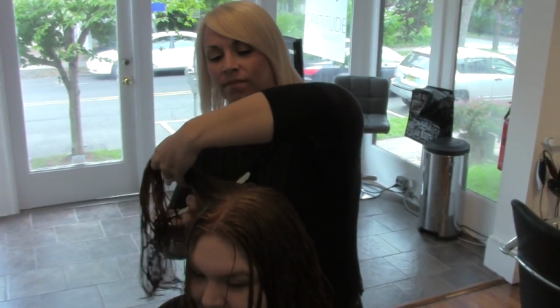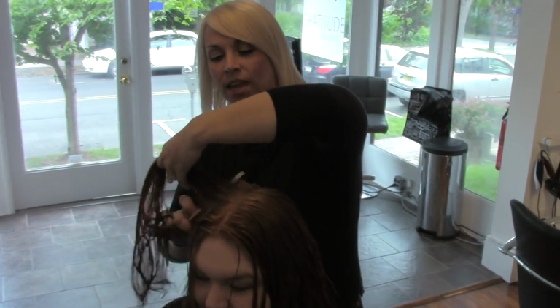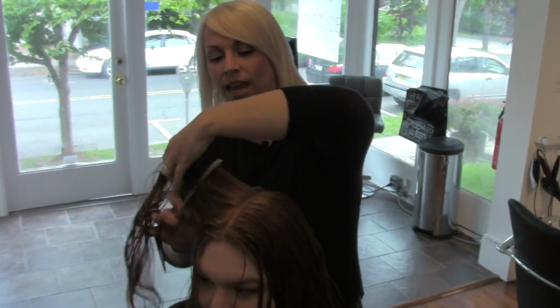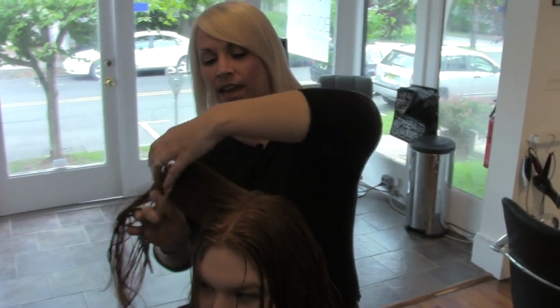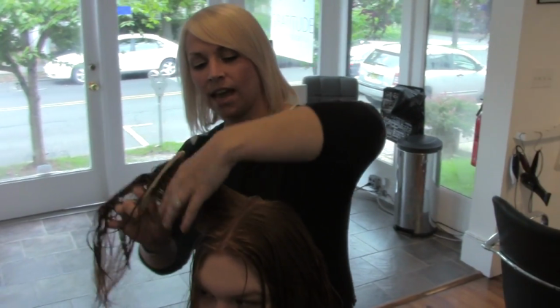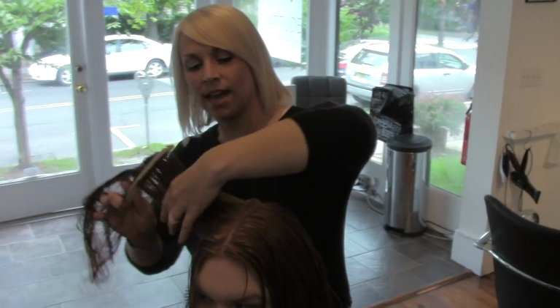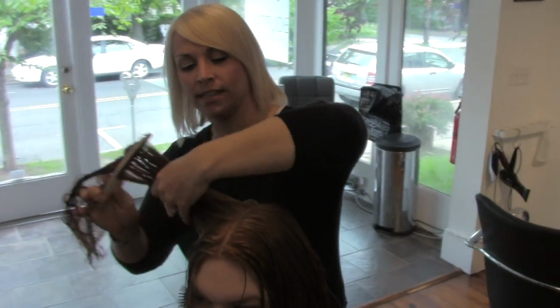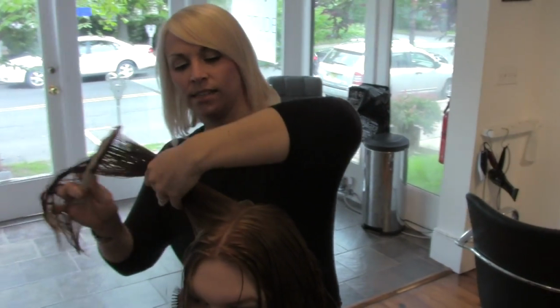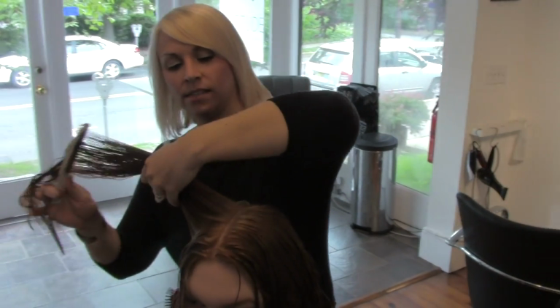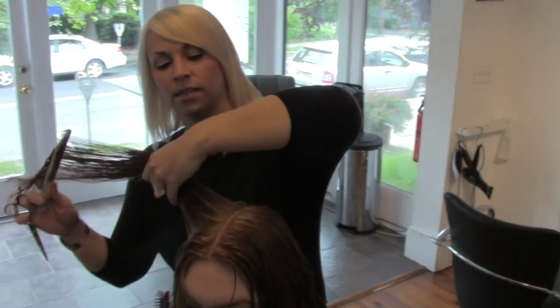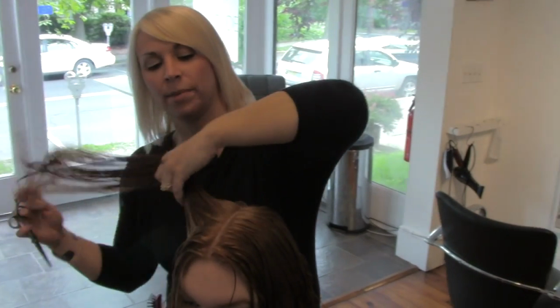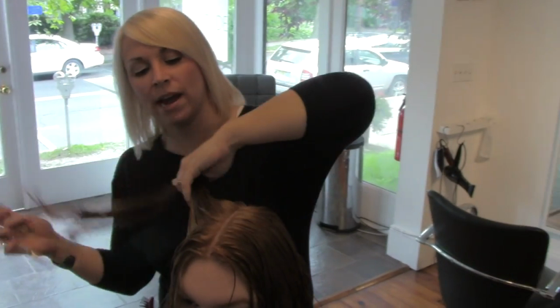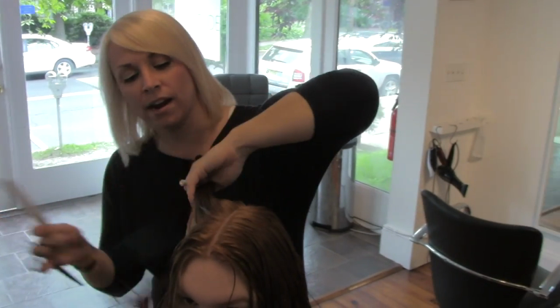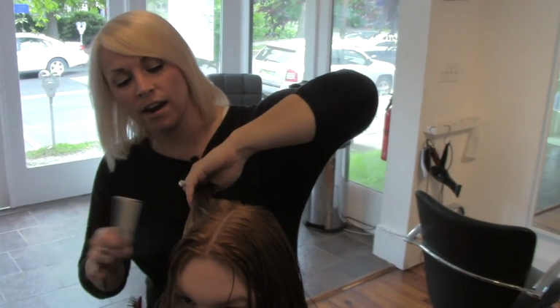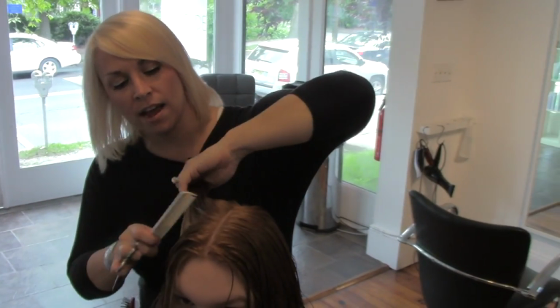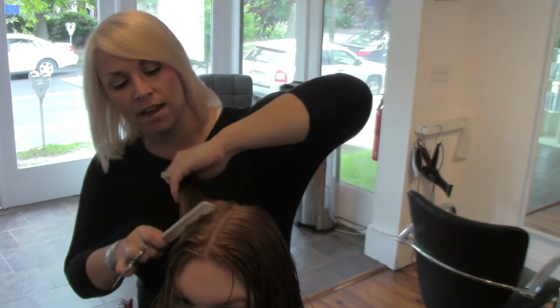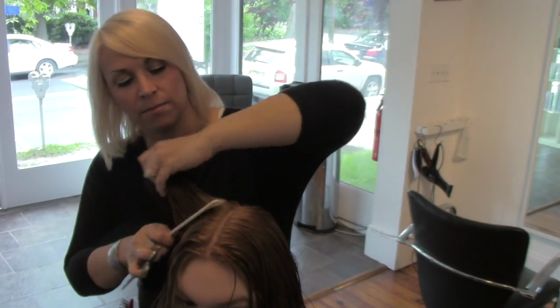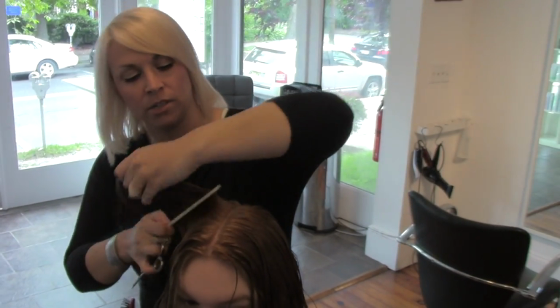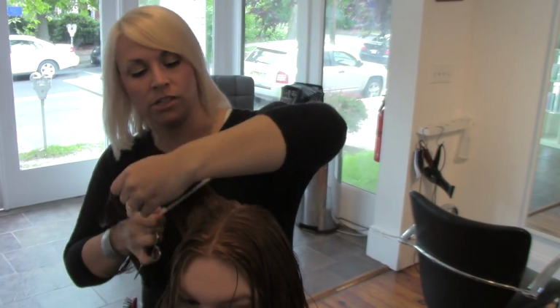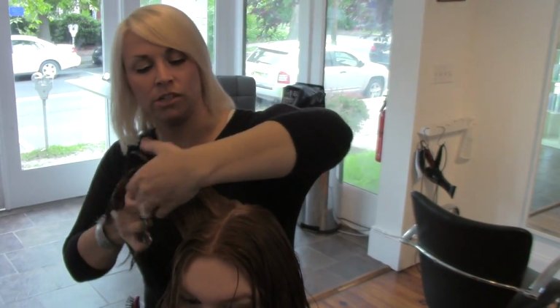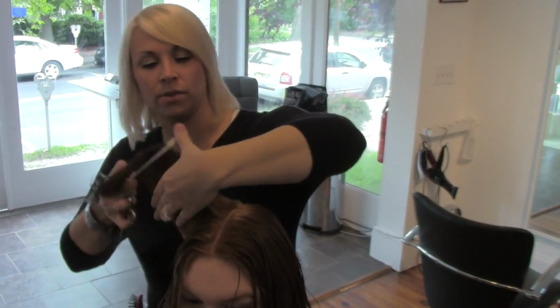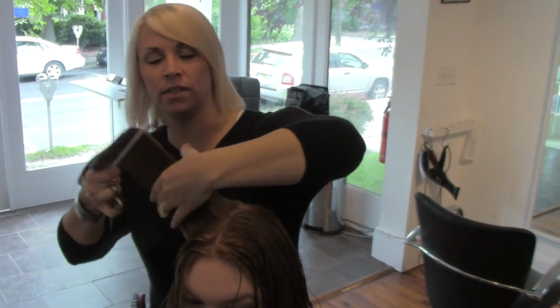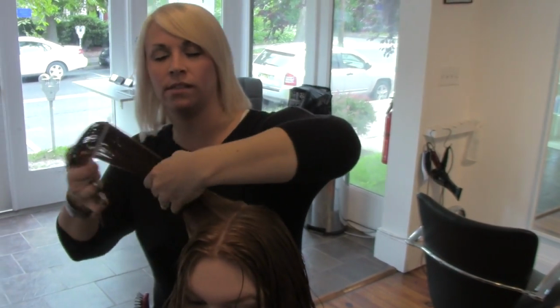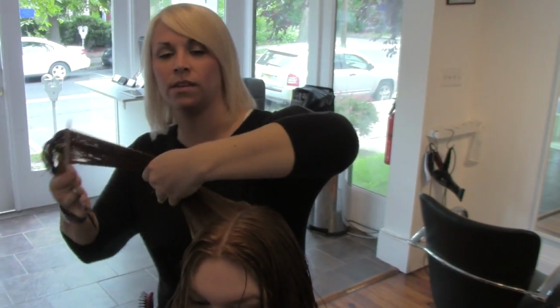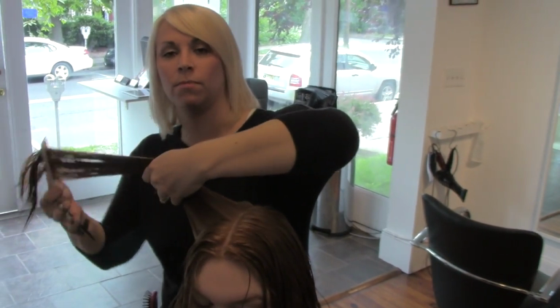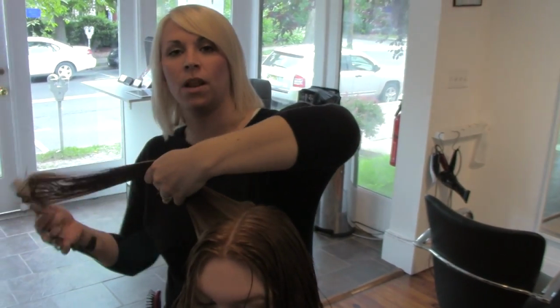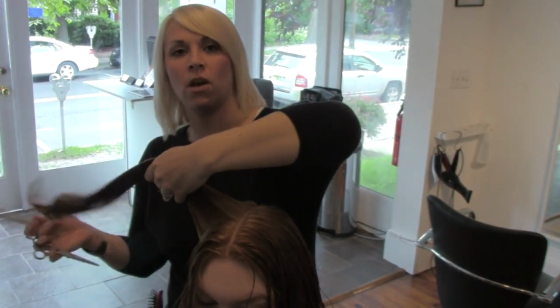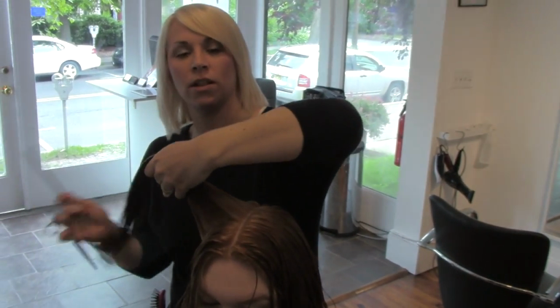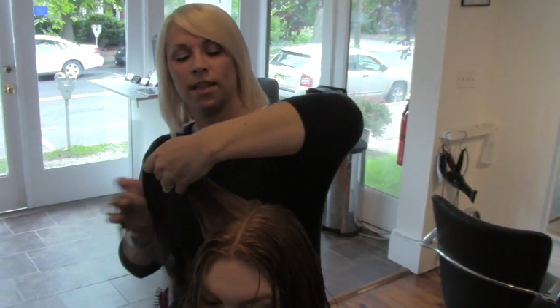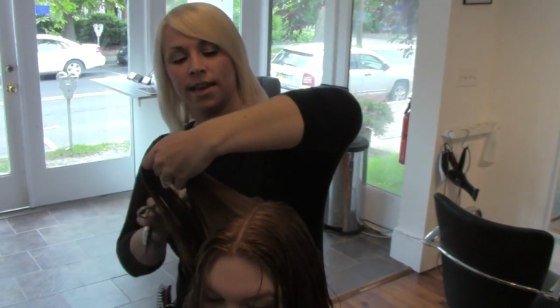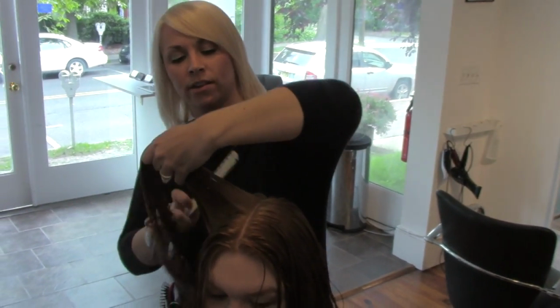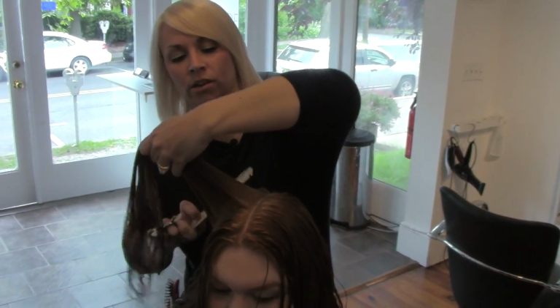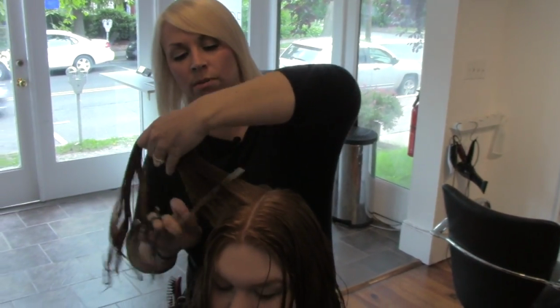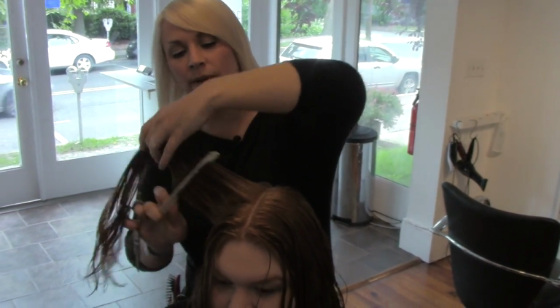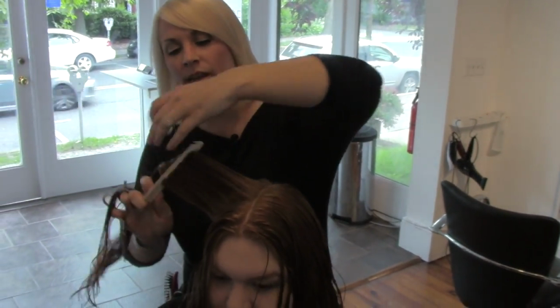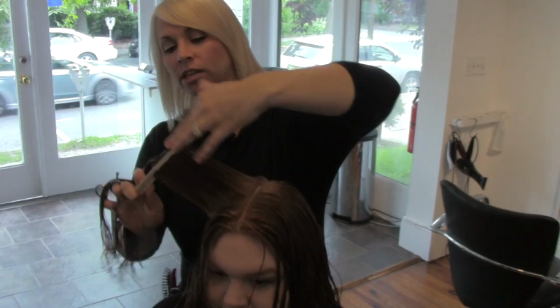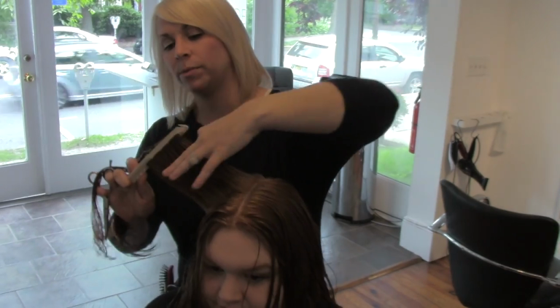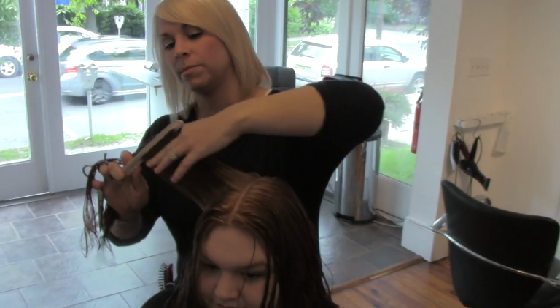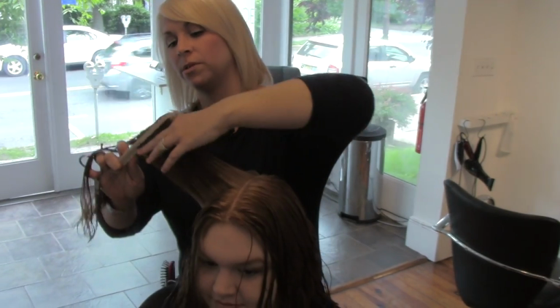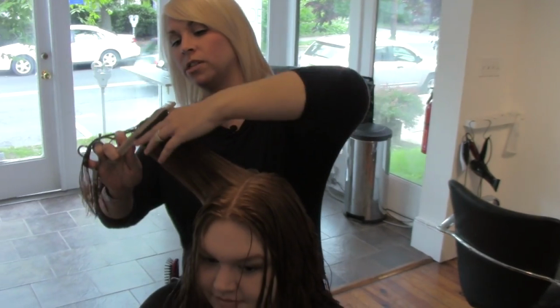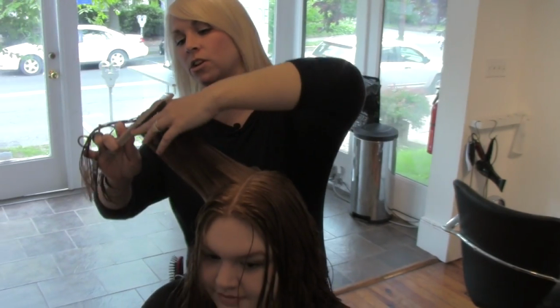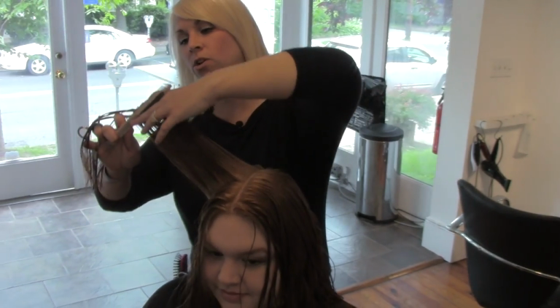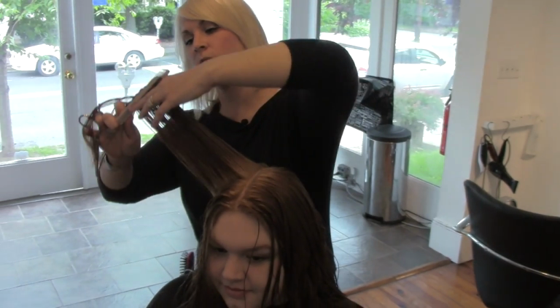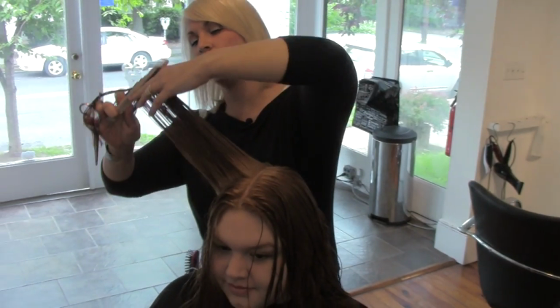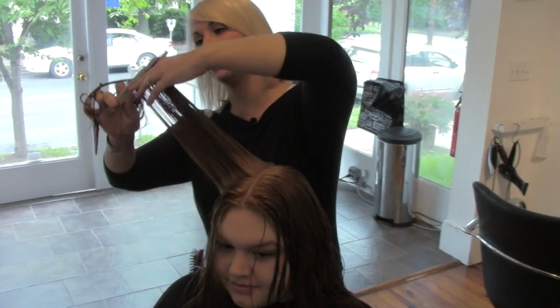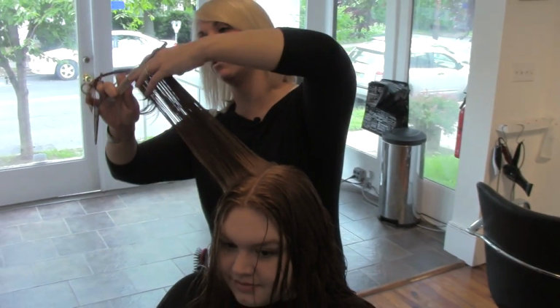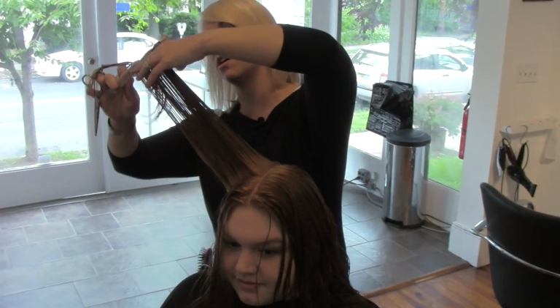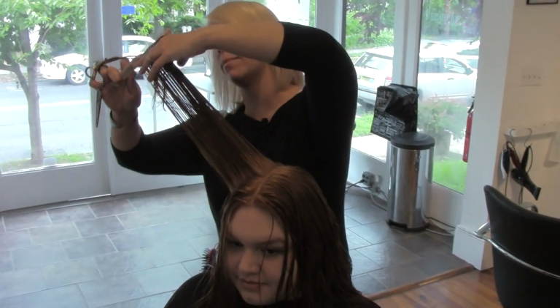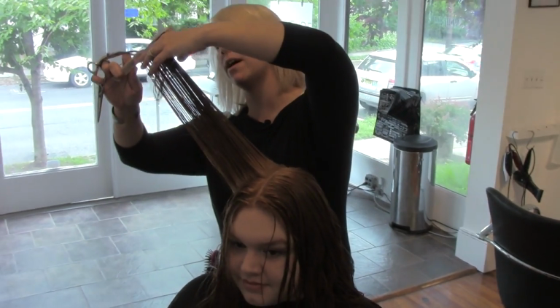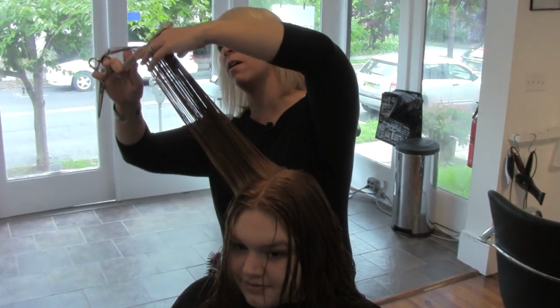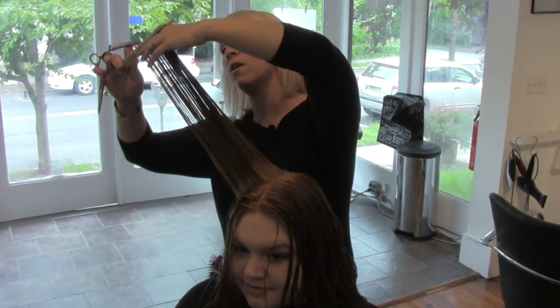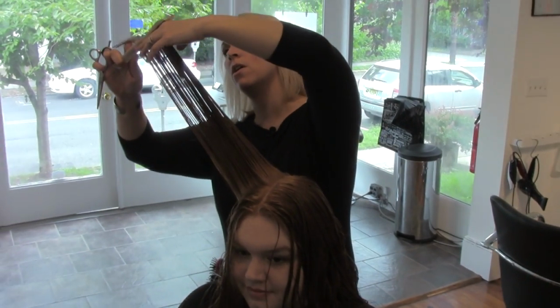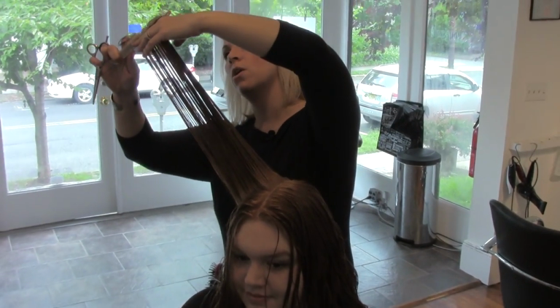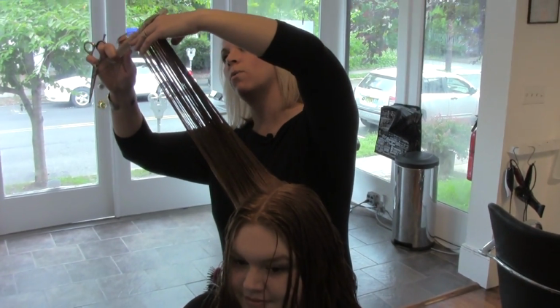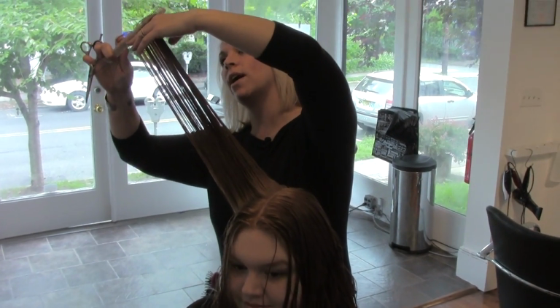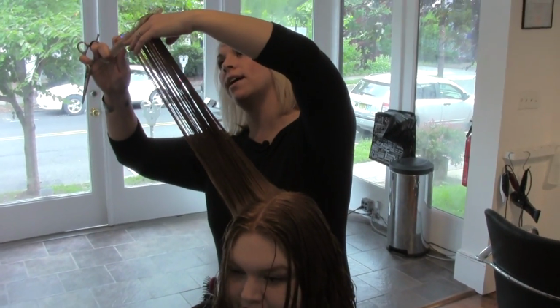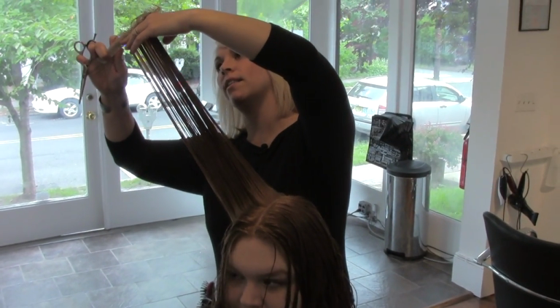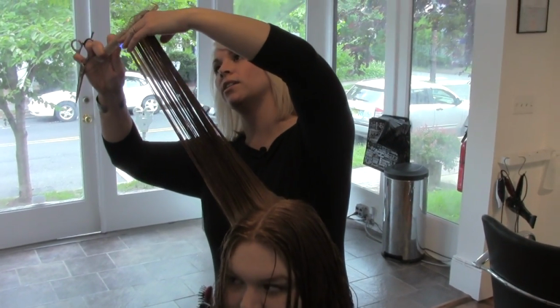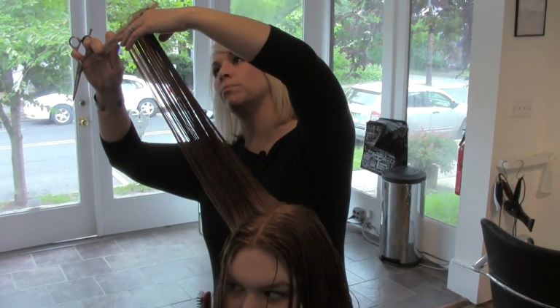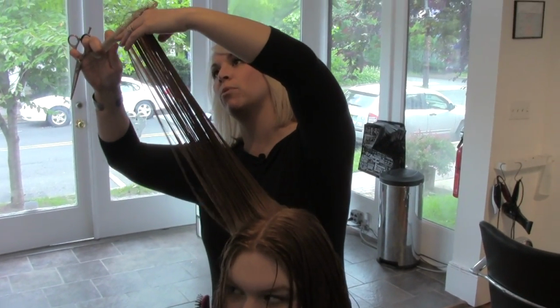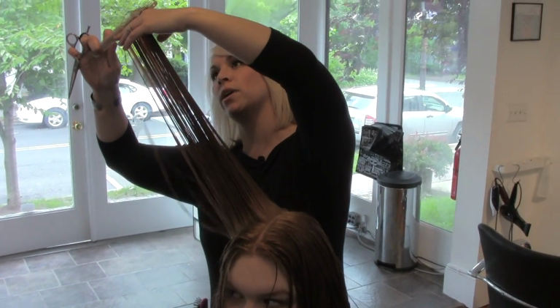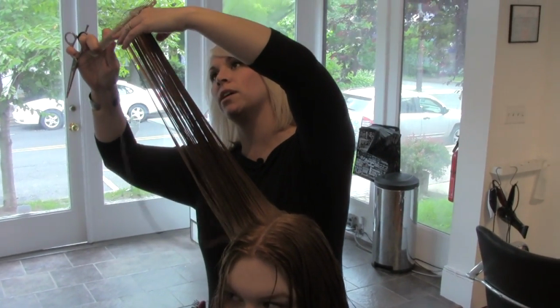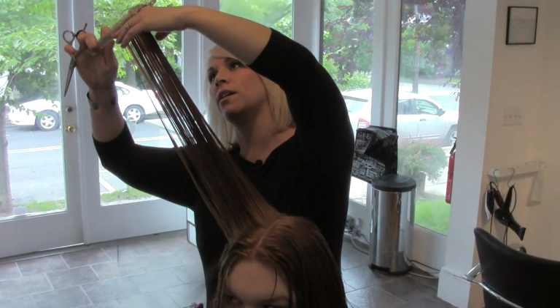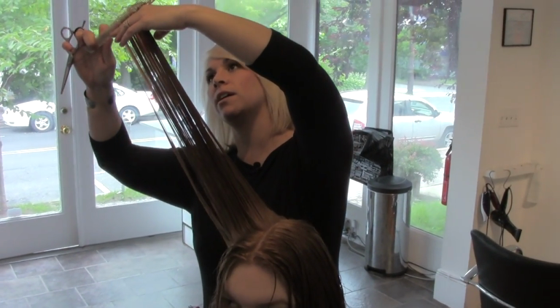Hey guys, this is Barrett. I am just doing some long layers on Paige, but I'm just going to quickly talk about why I like to point cut.